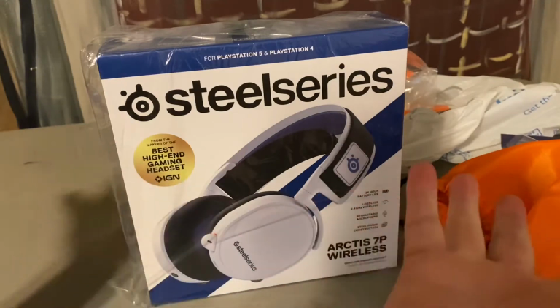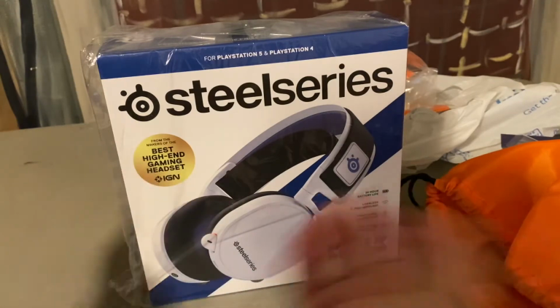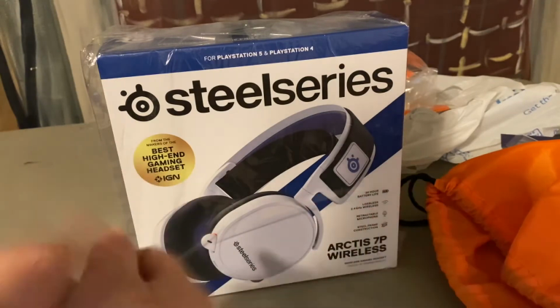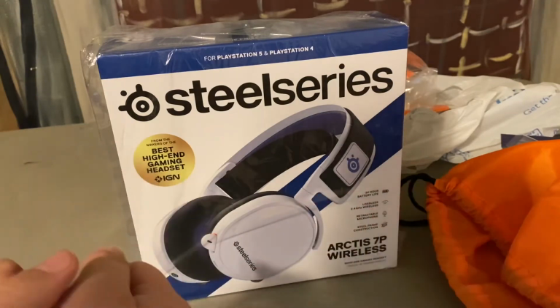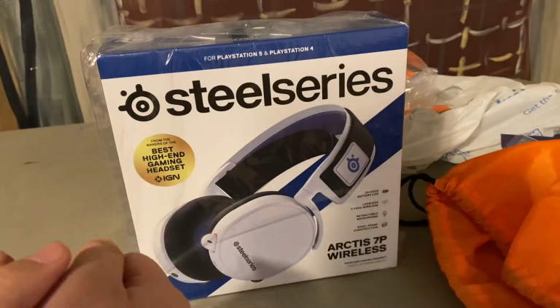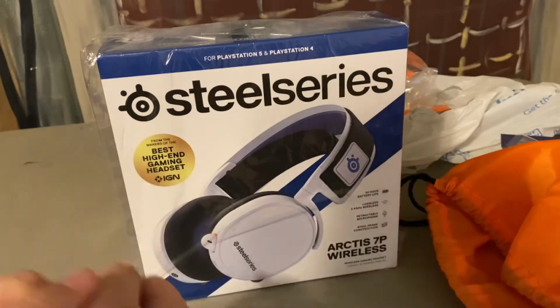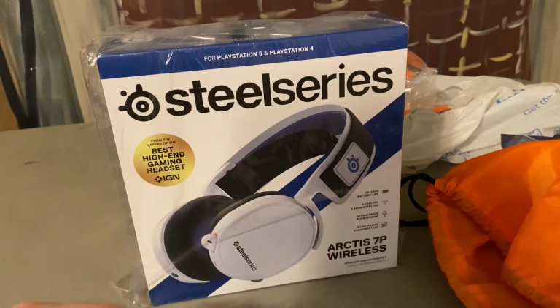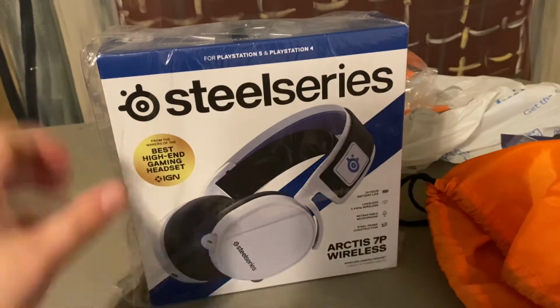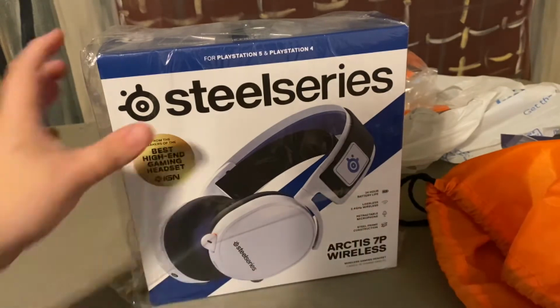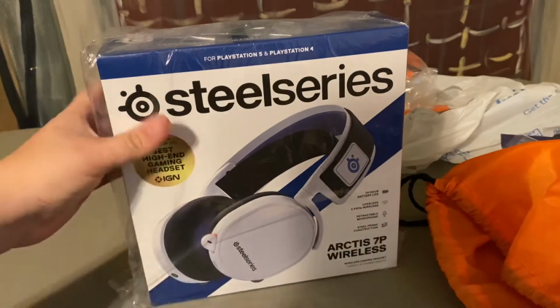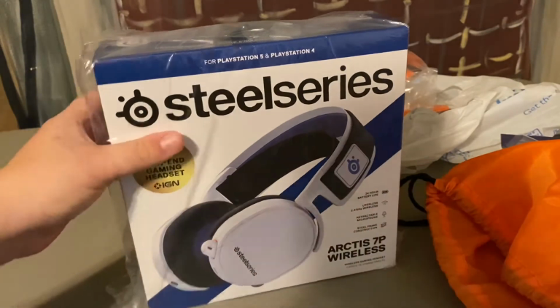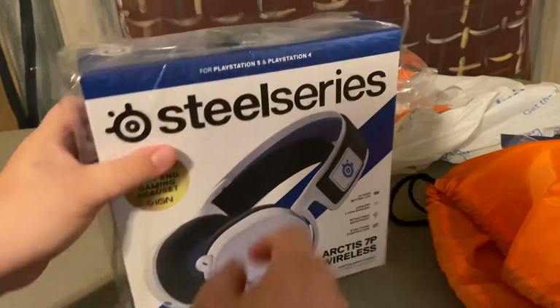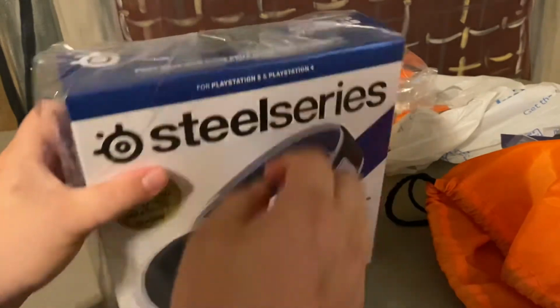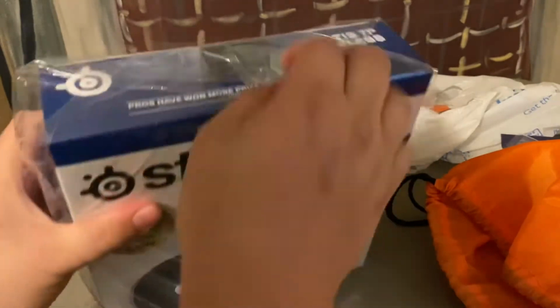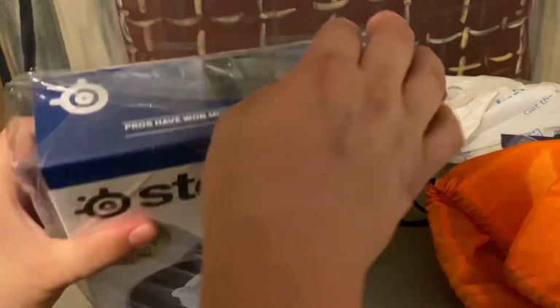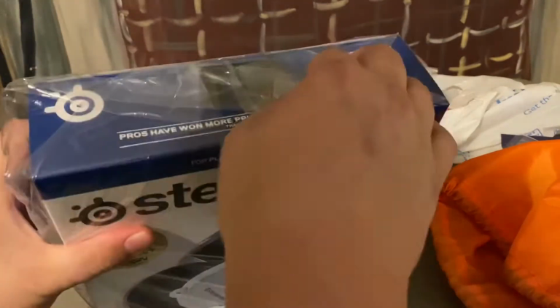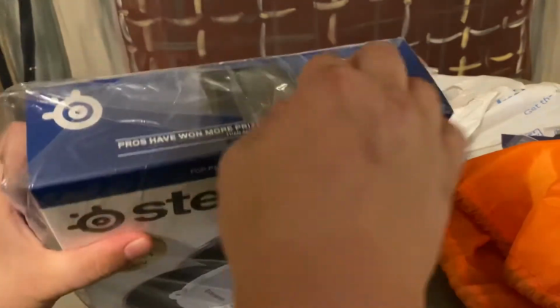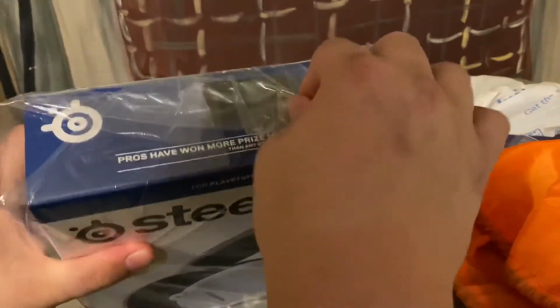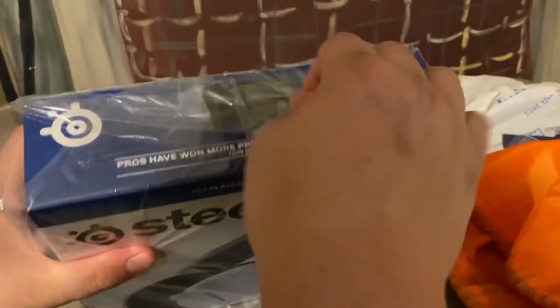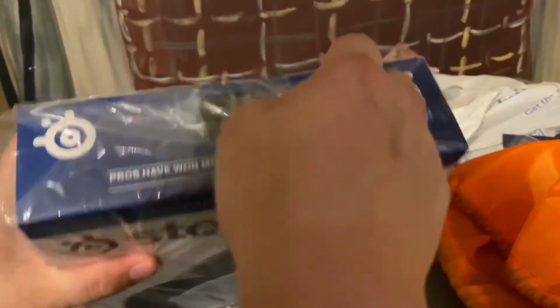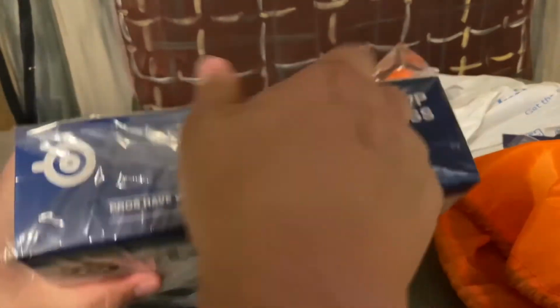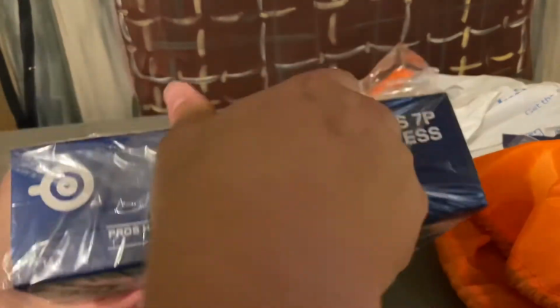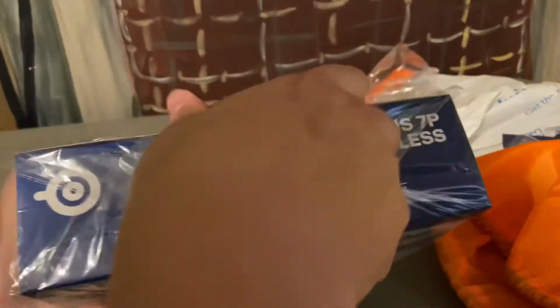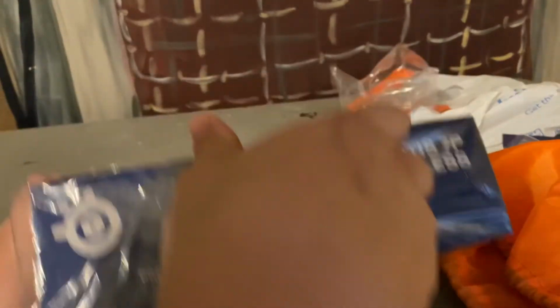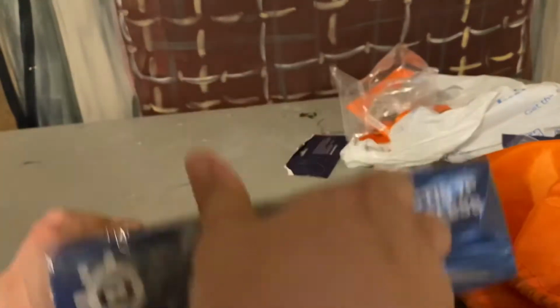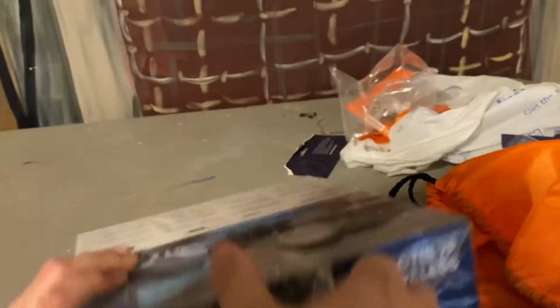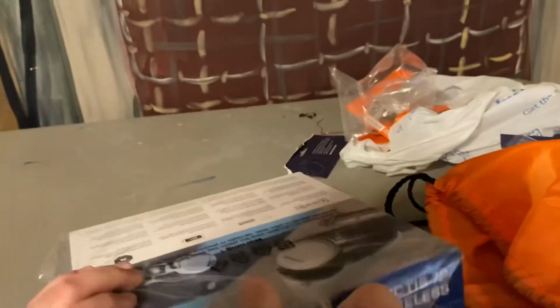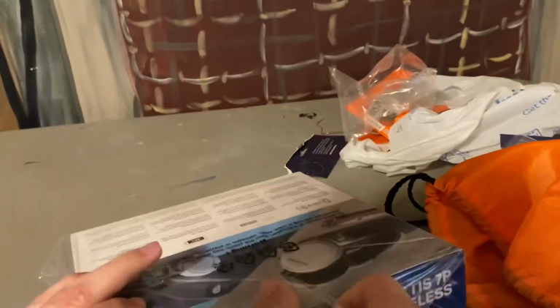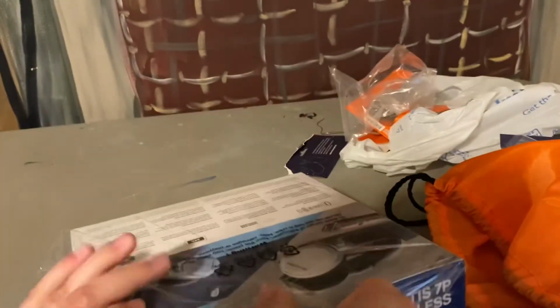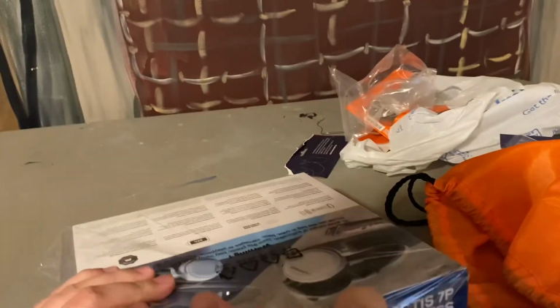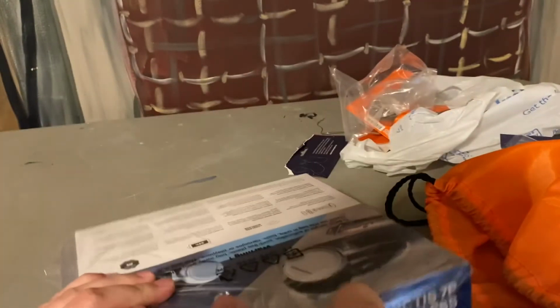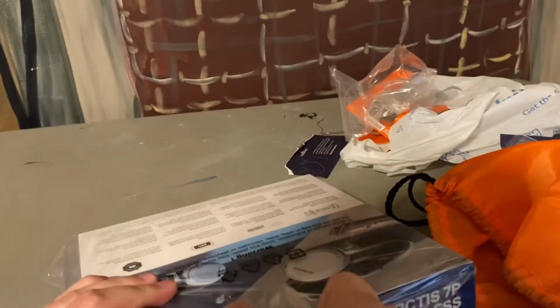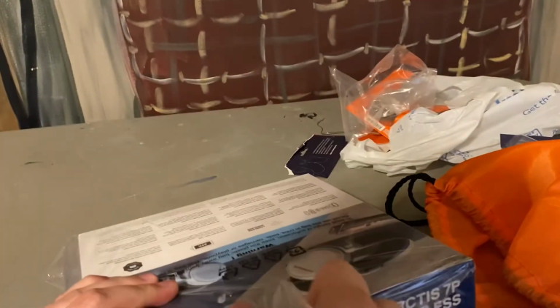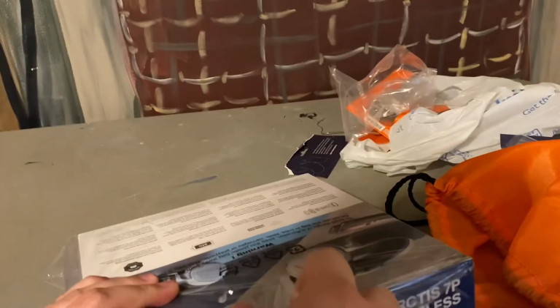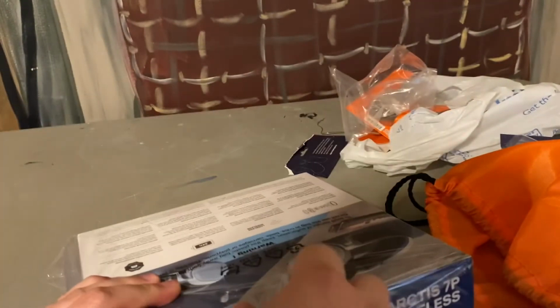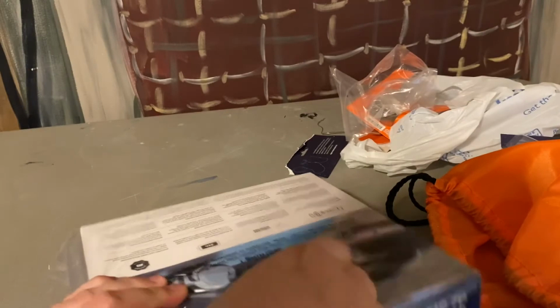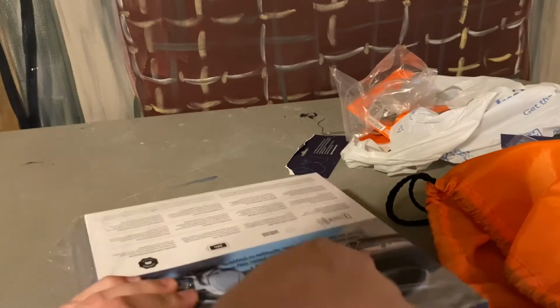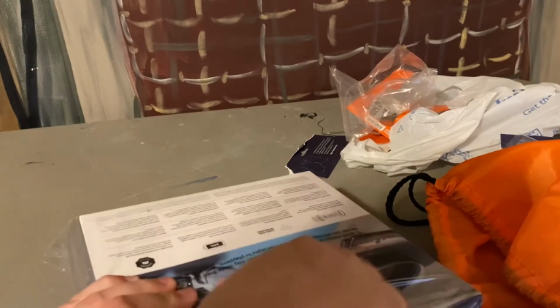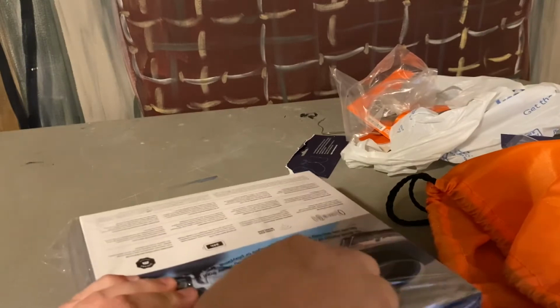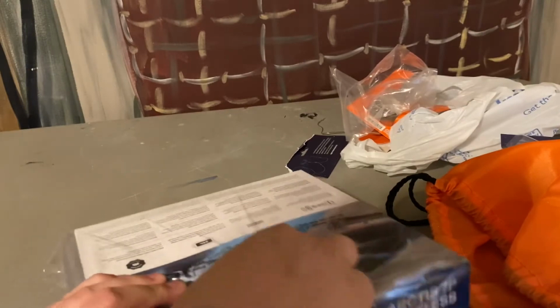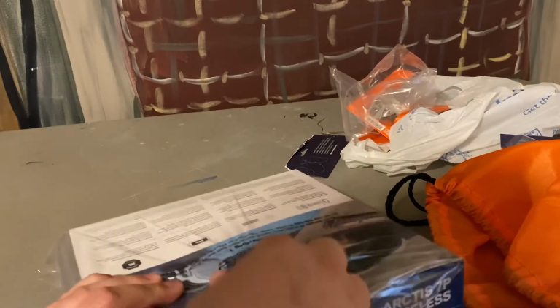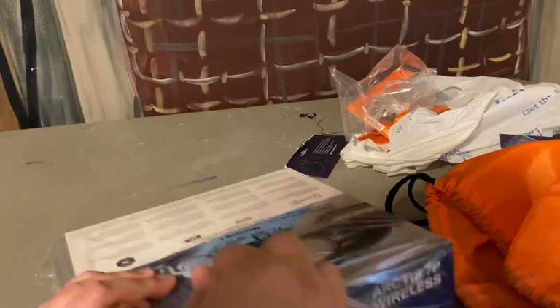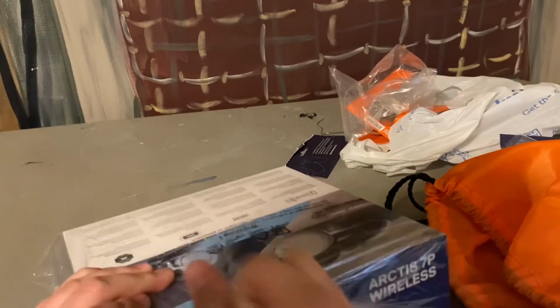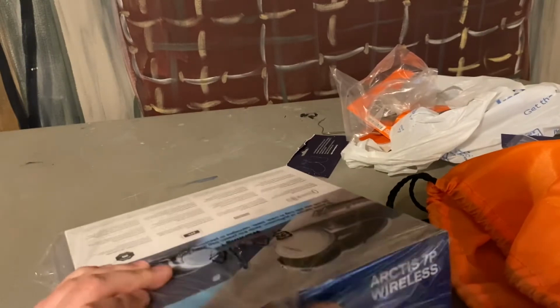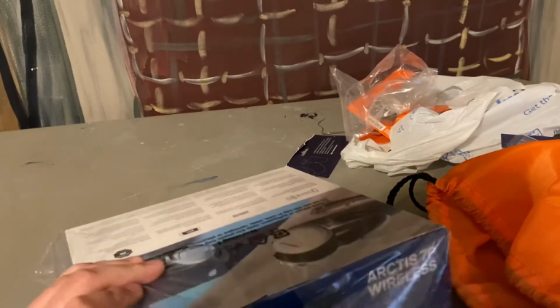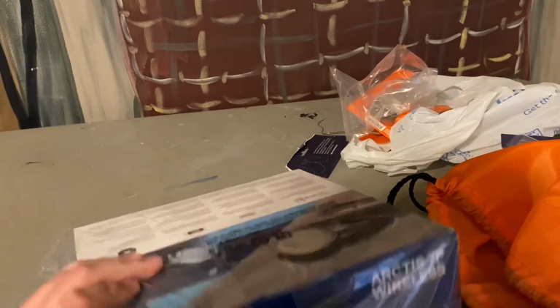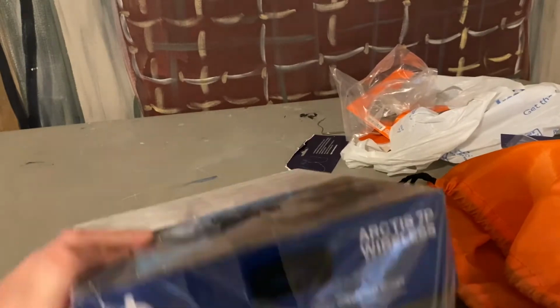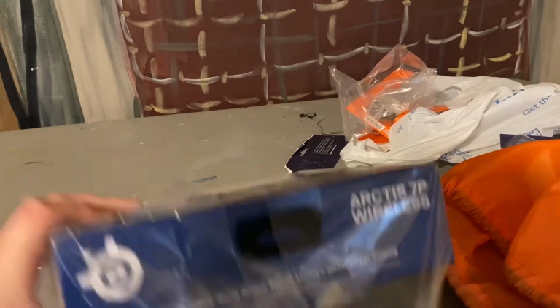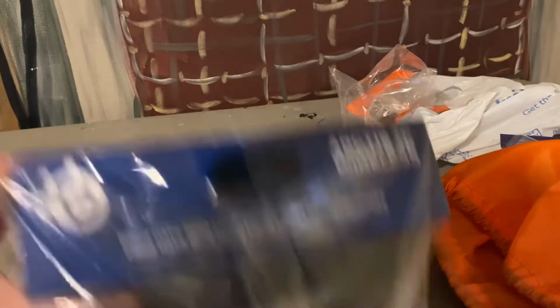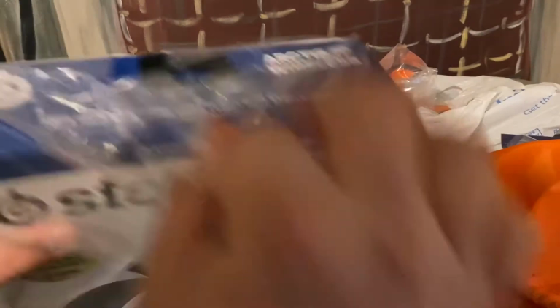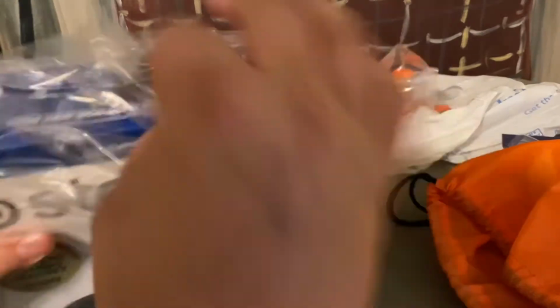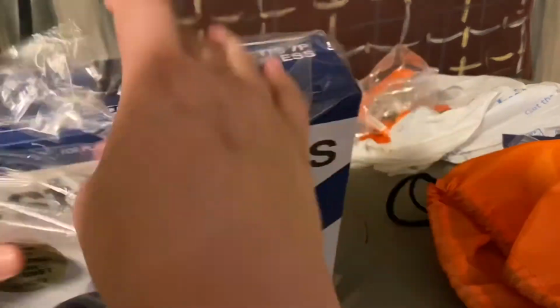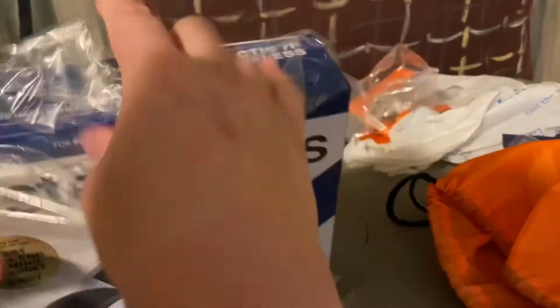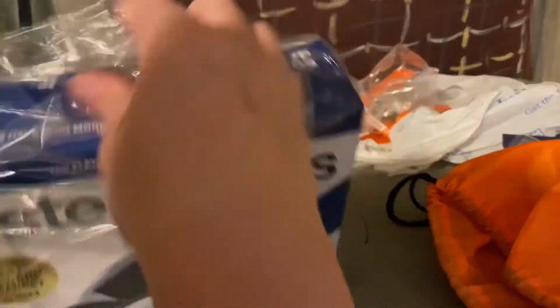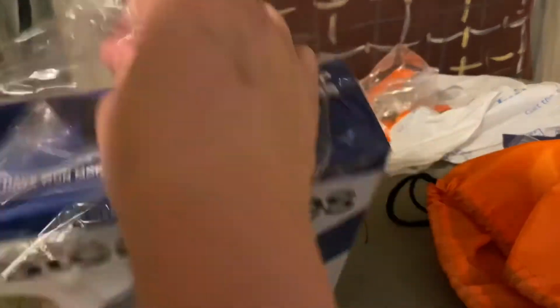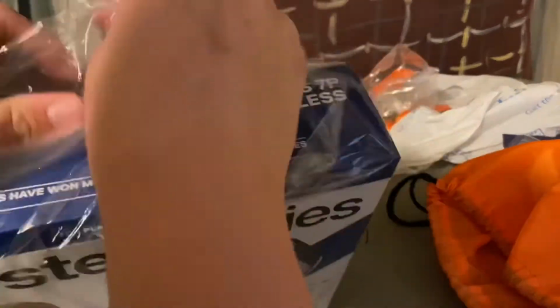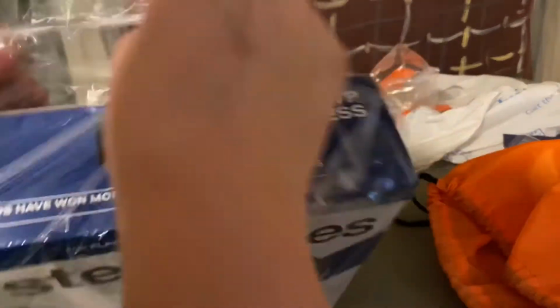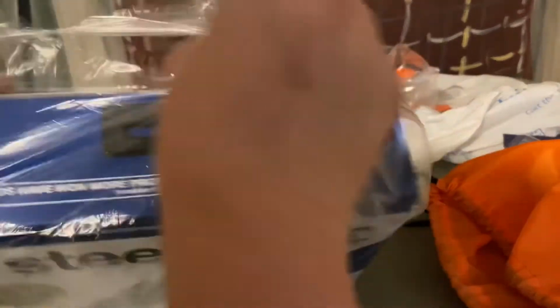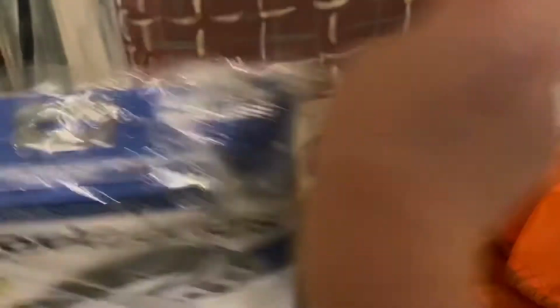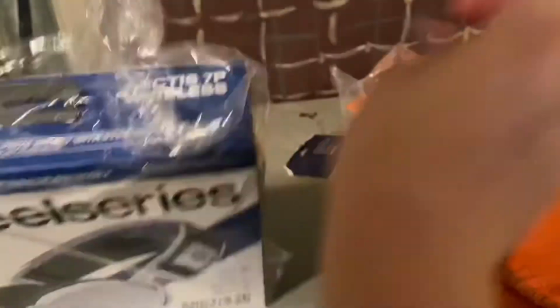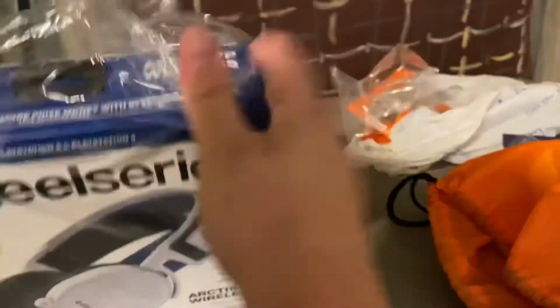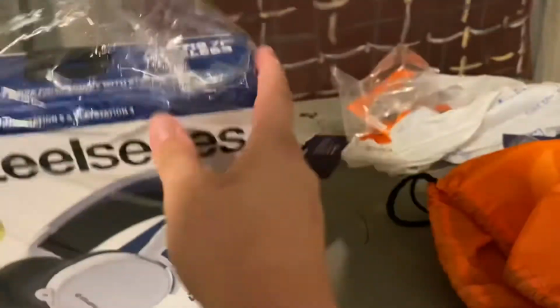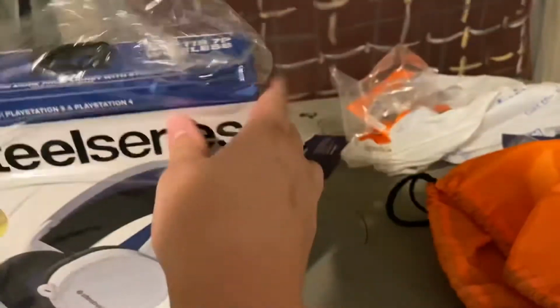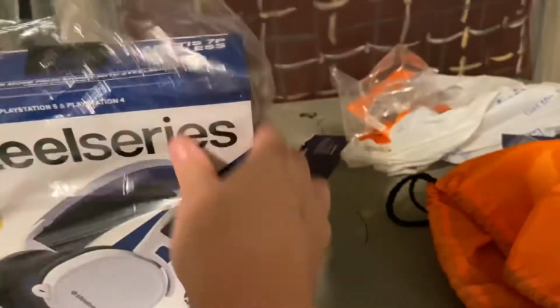So I didn't have to pay anything for these. Bam! Let's get these bad boys open!